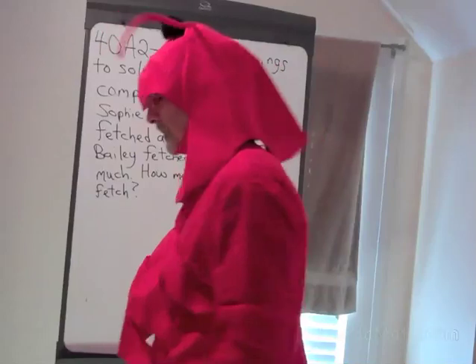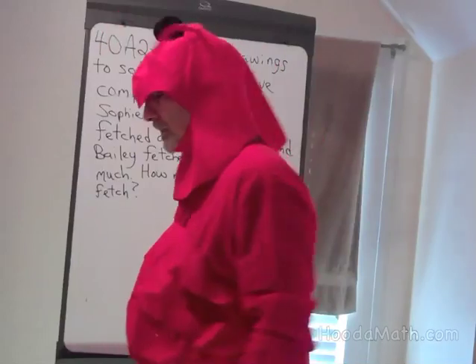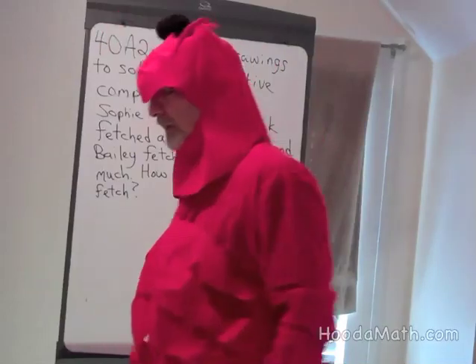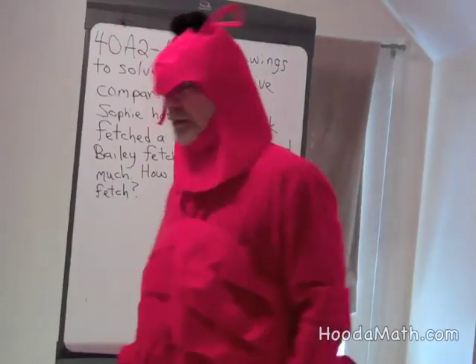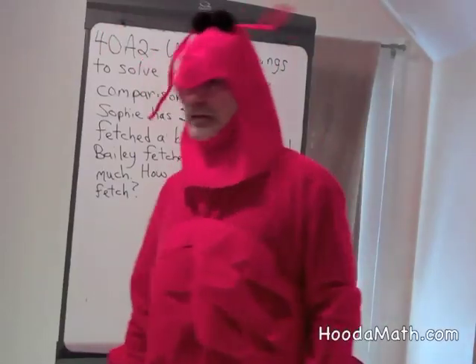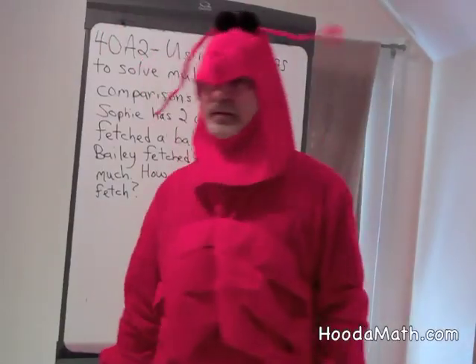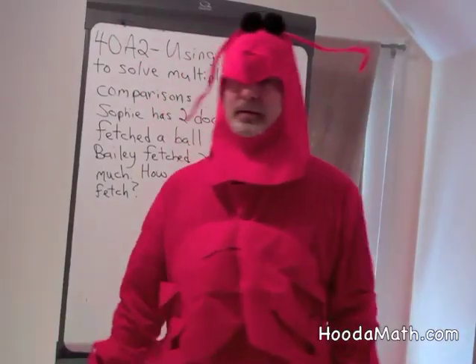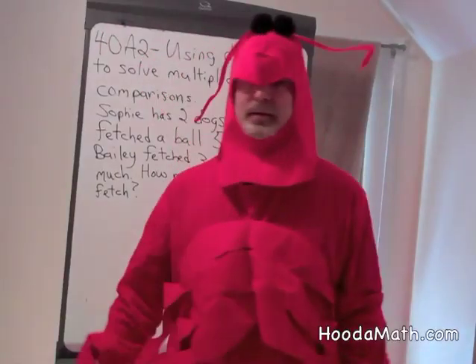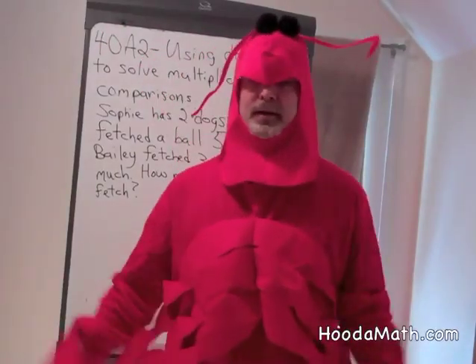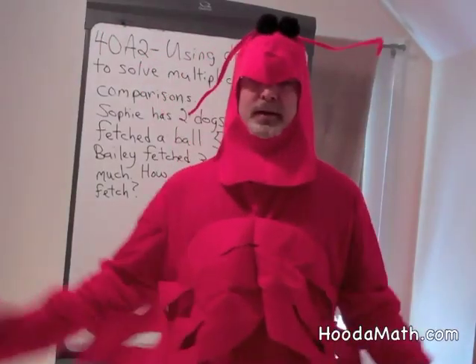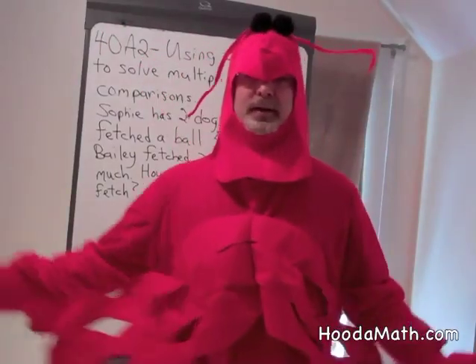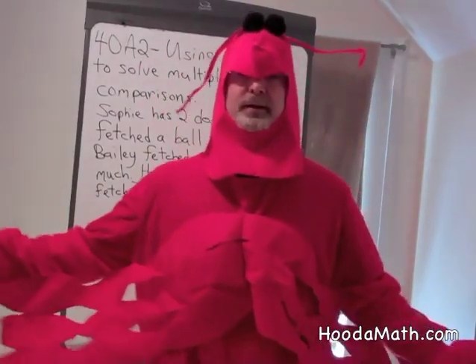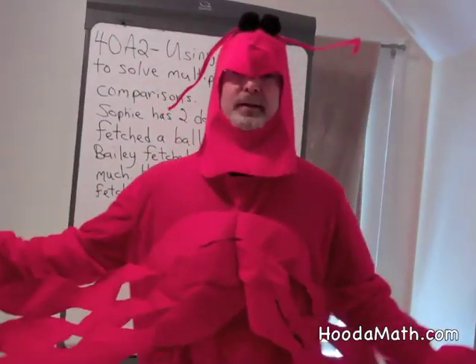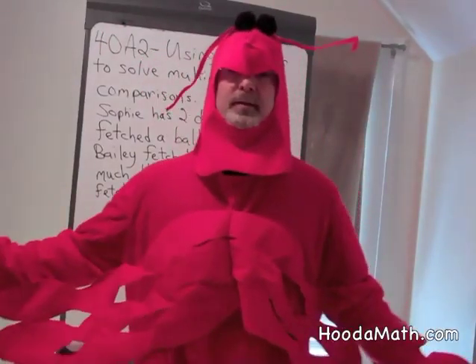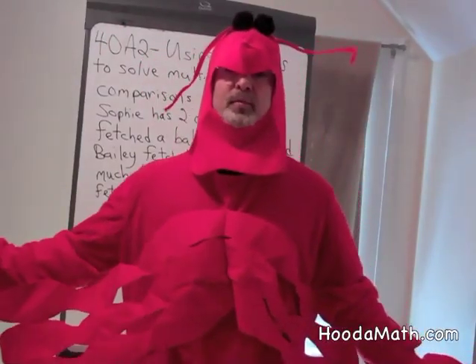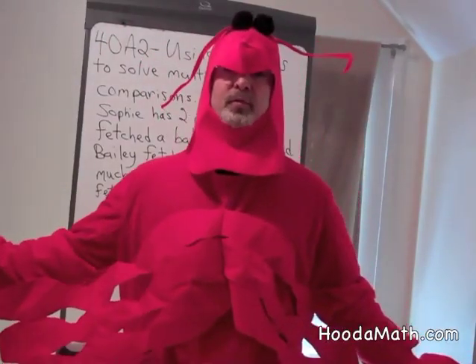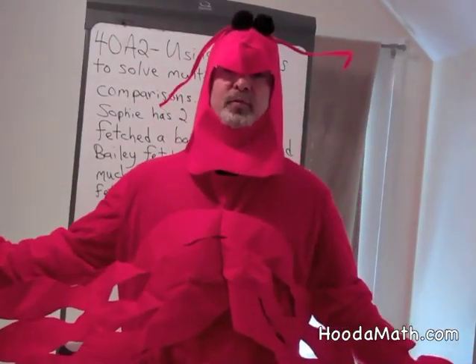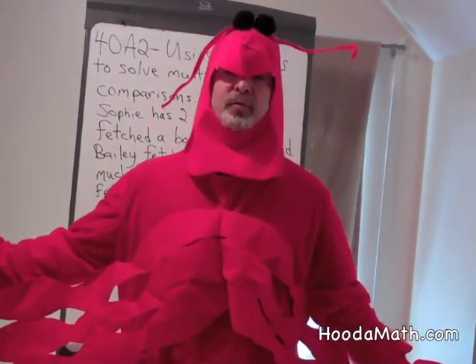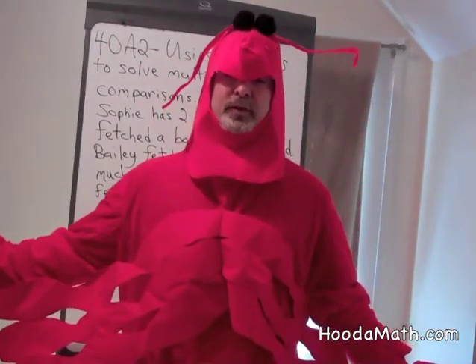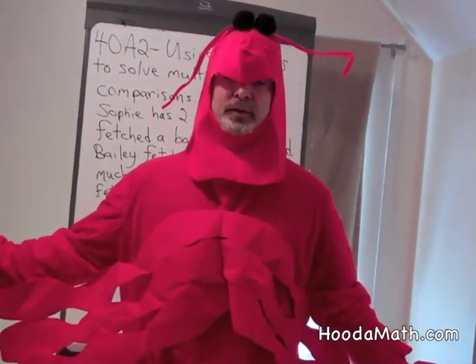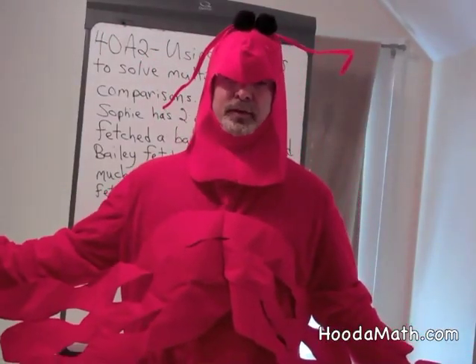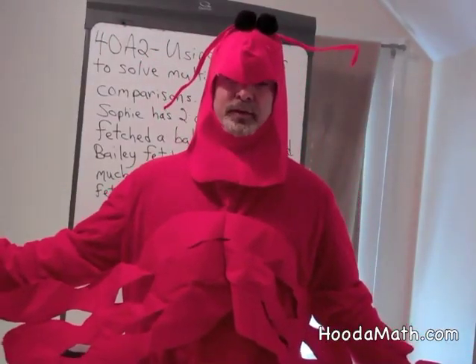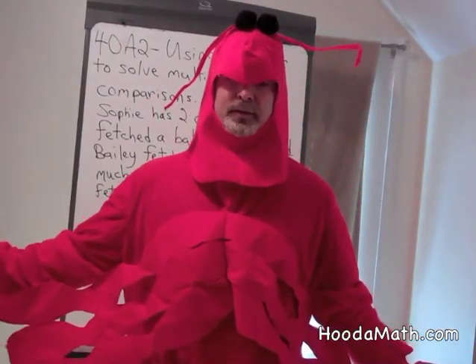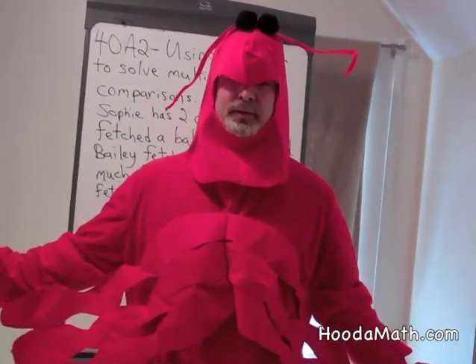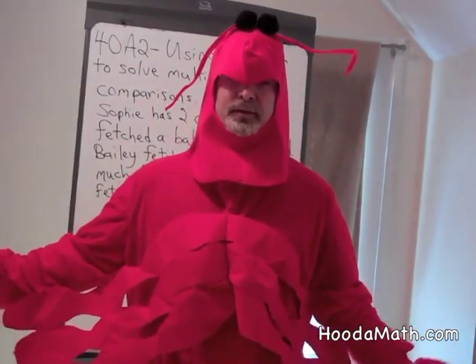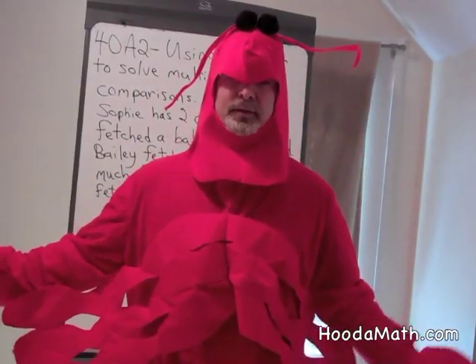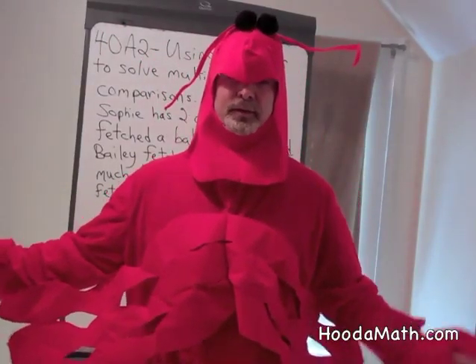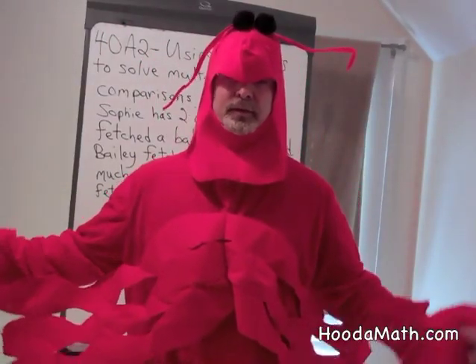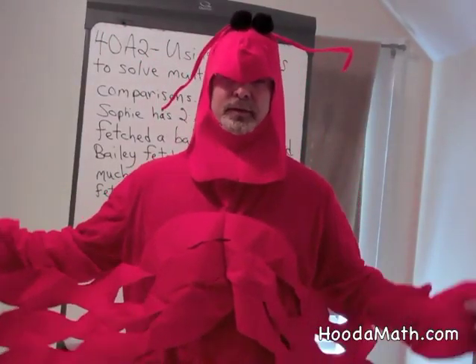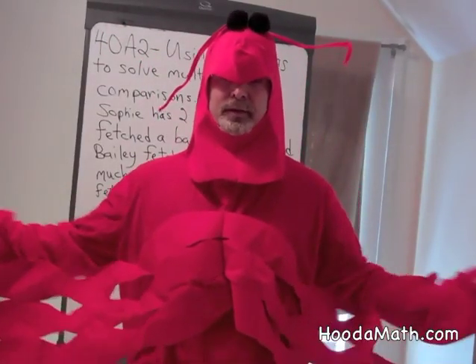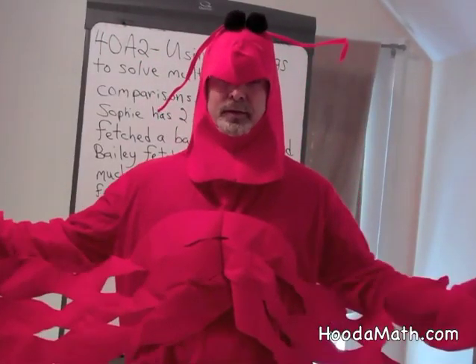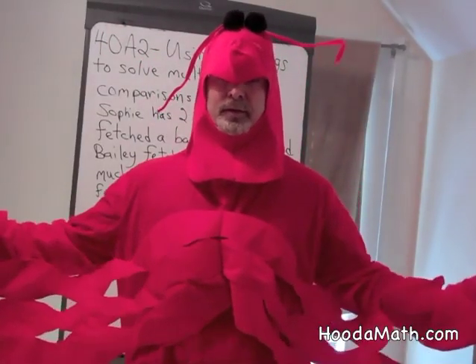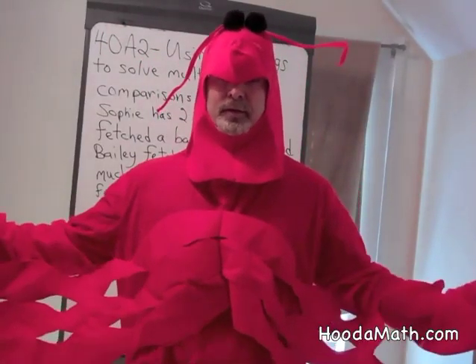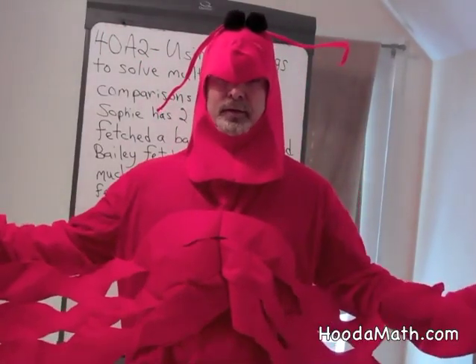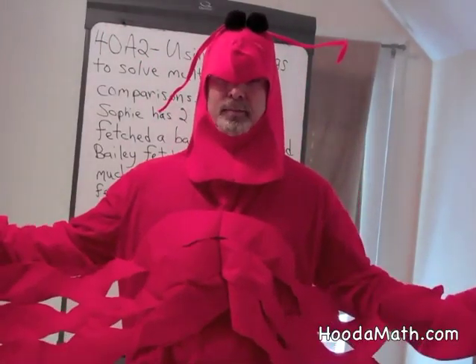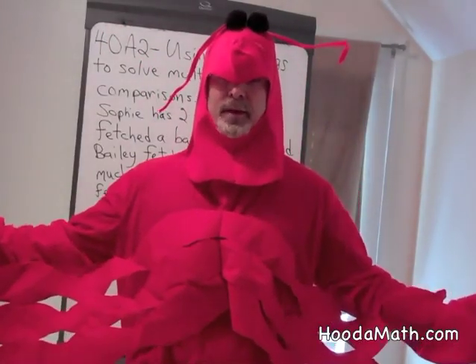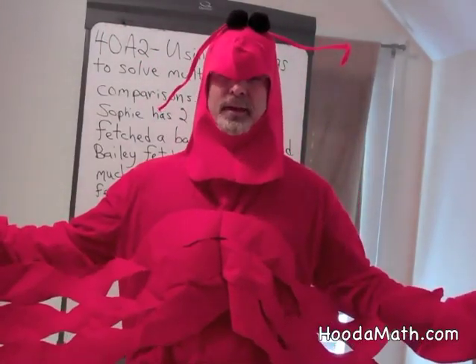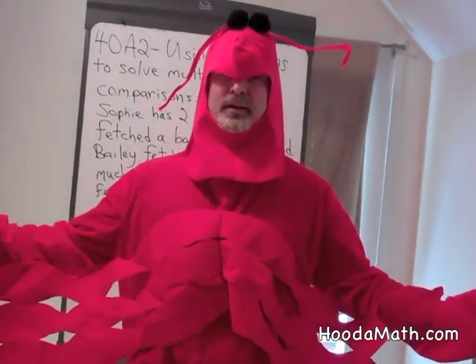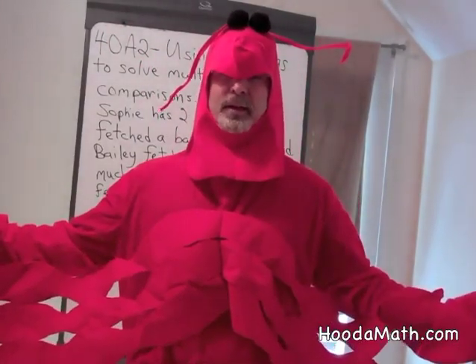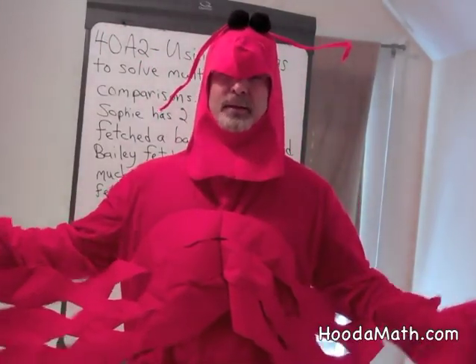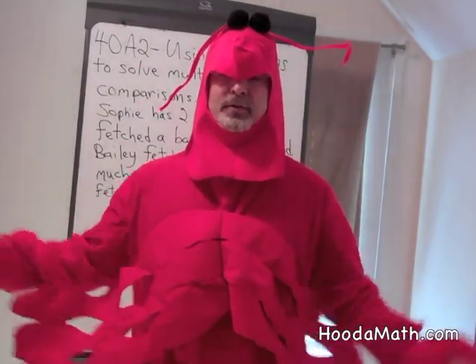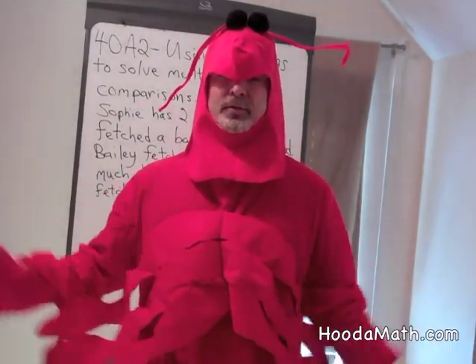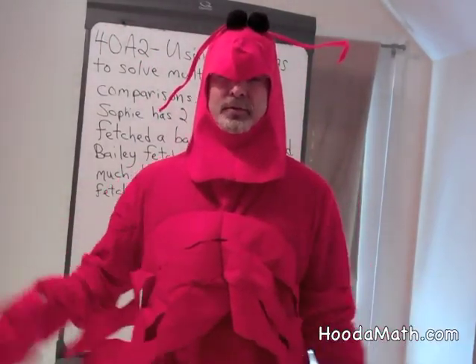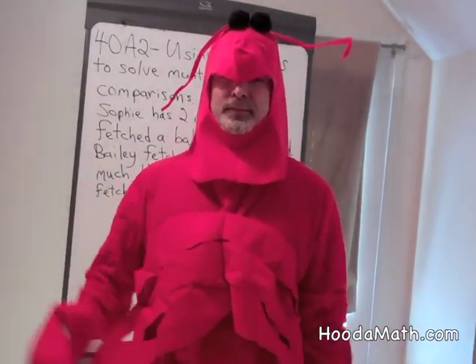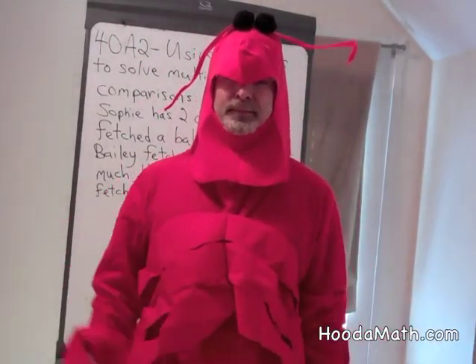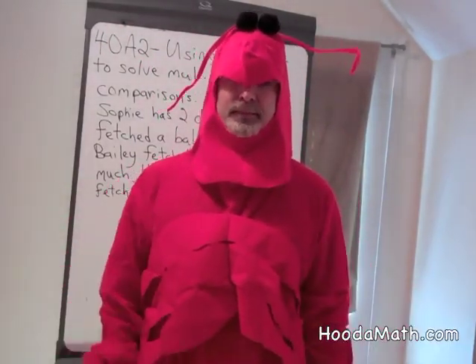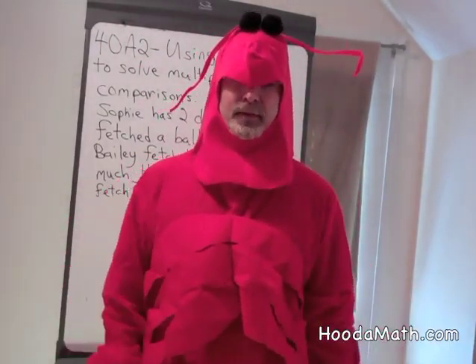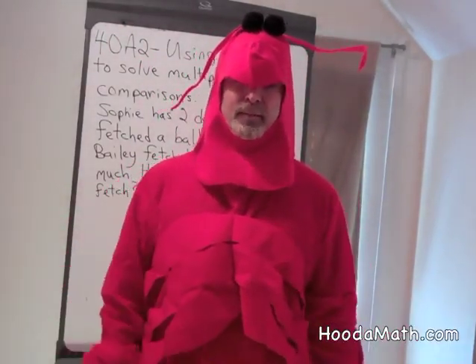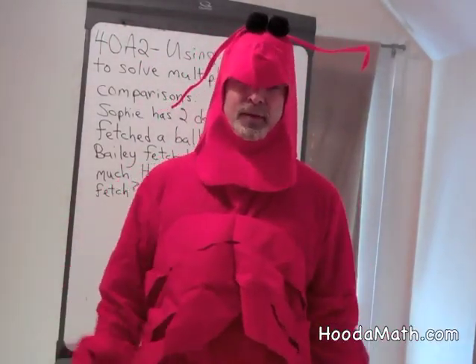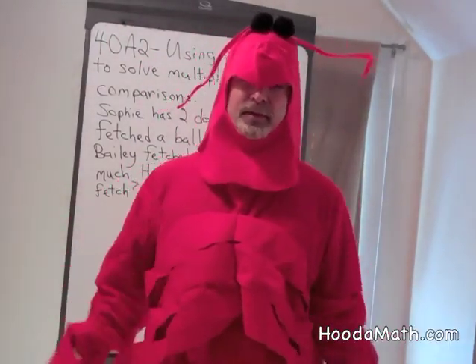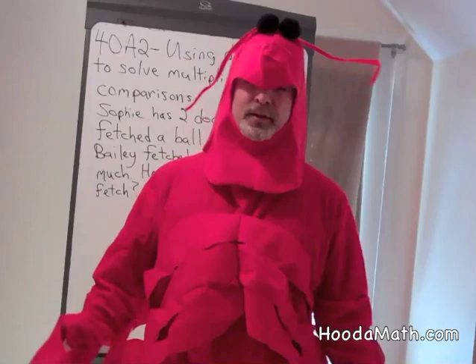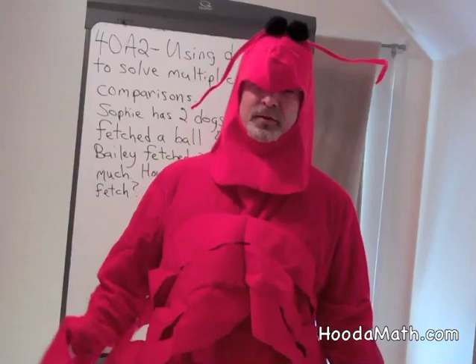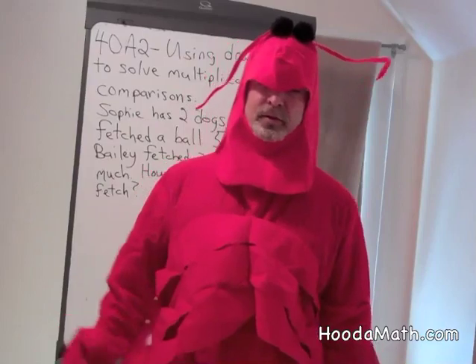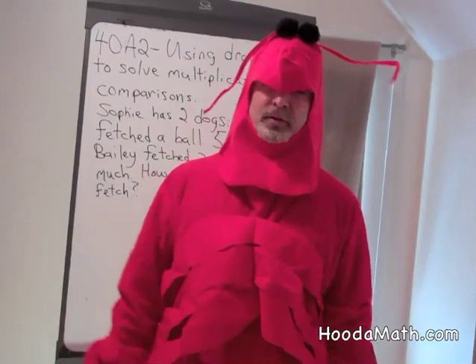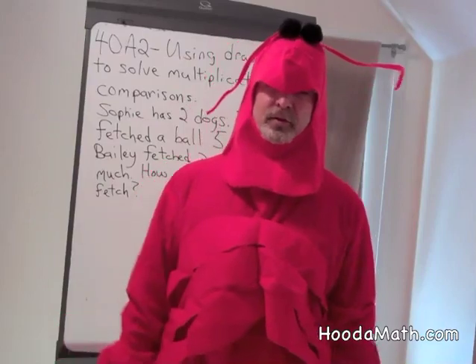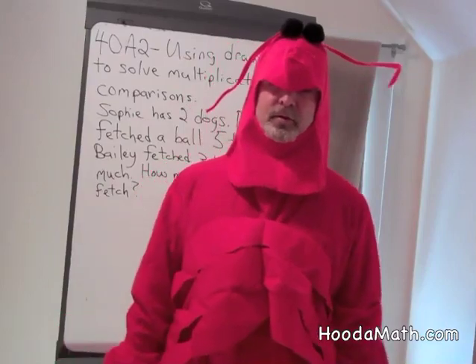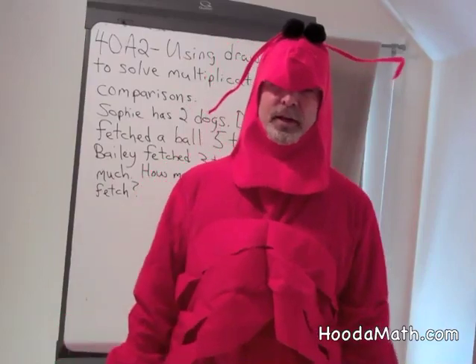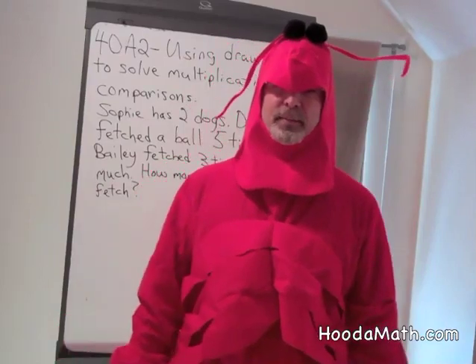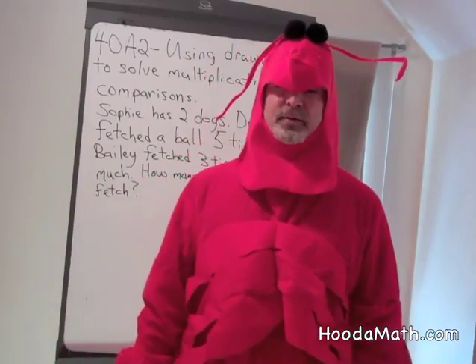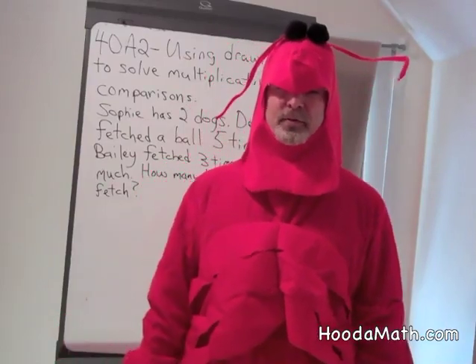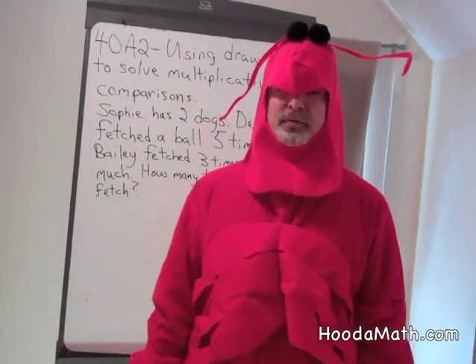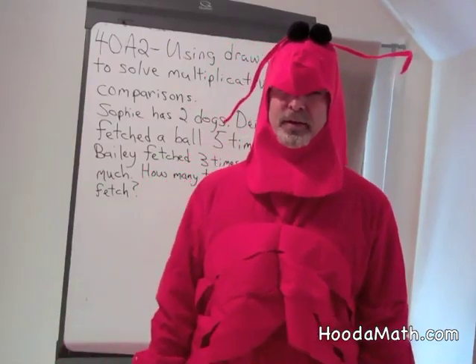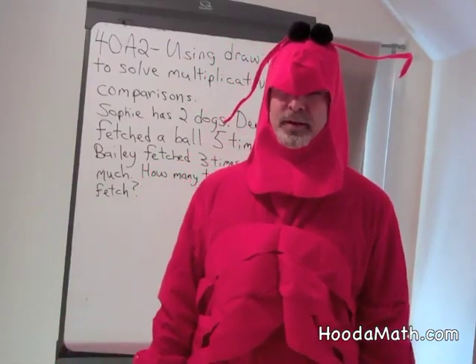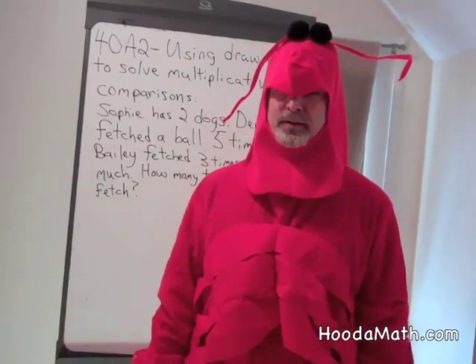Hi, I'm your friendly Math Lobster. I'm going to tell you a little lobster fact.